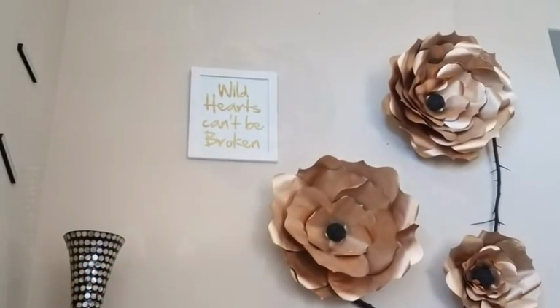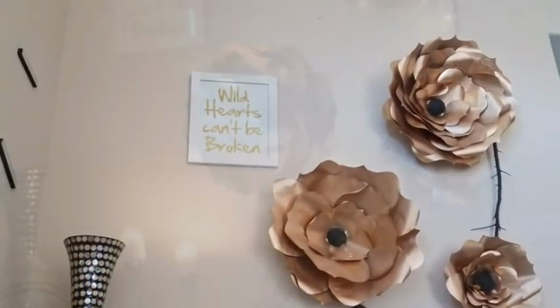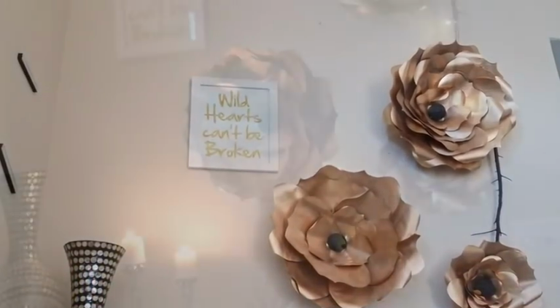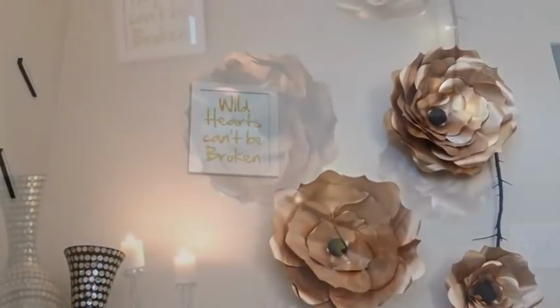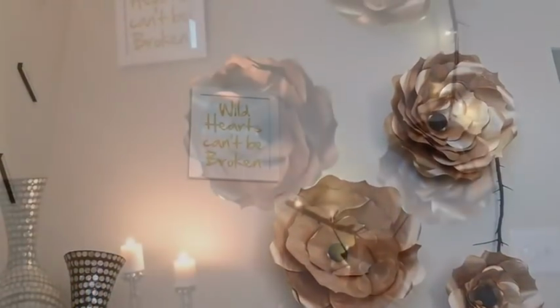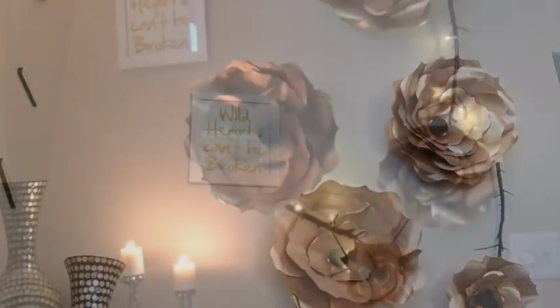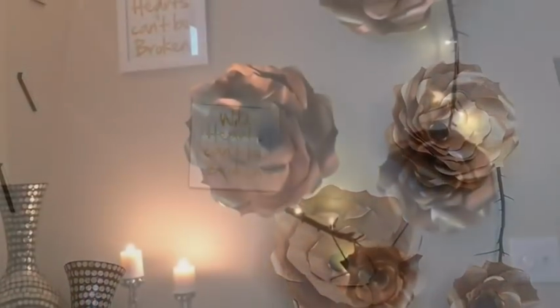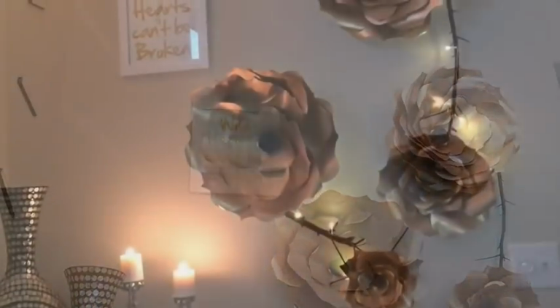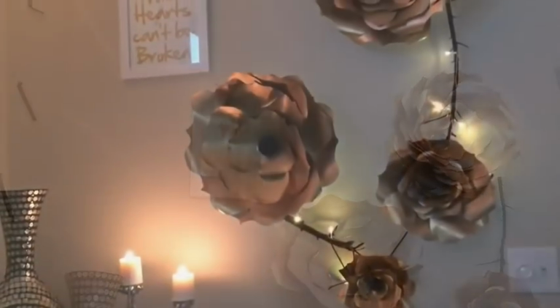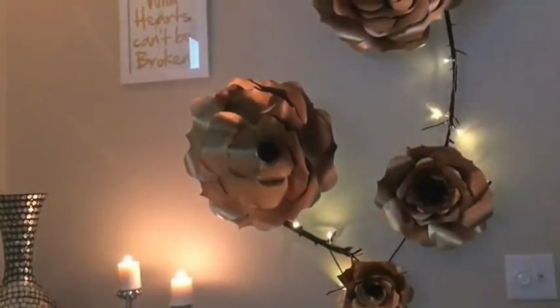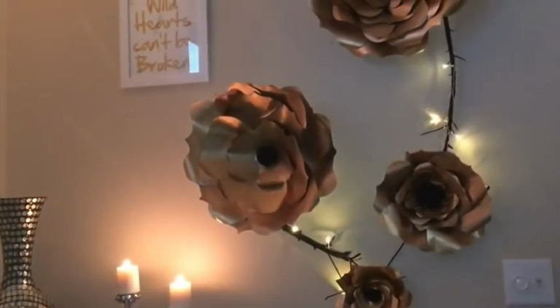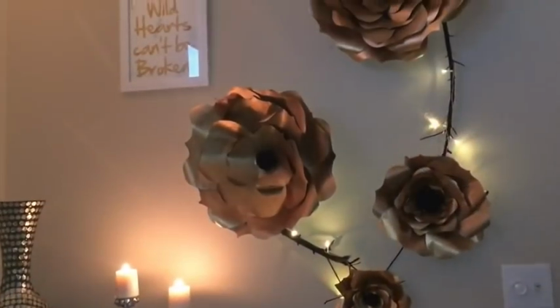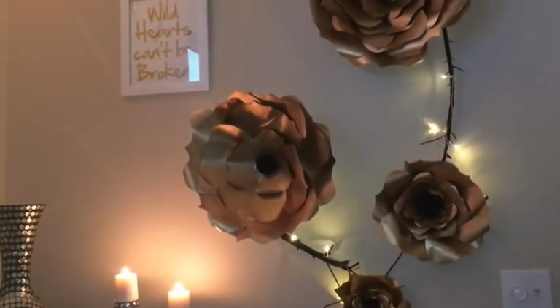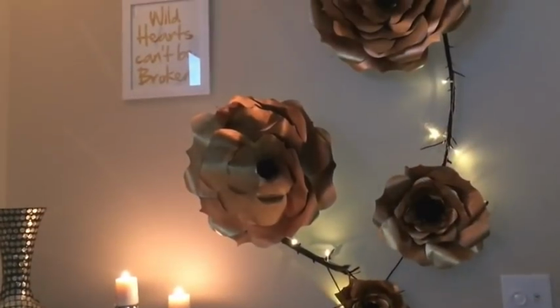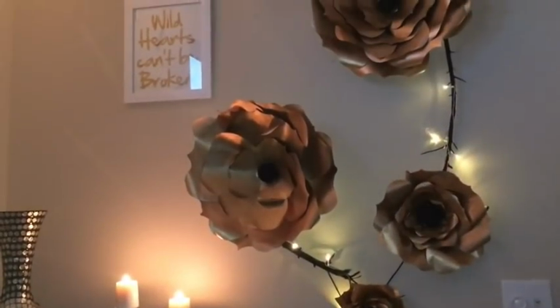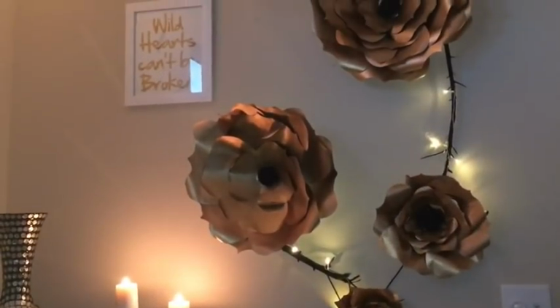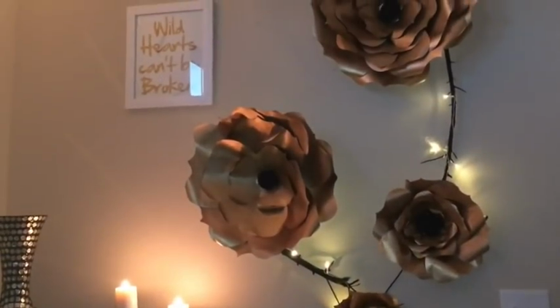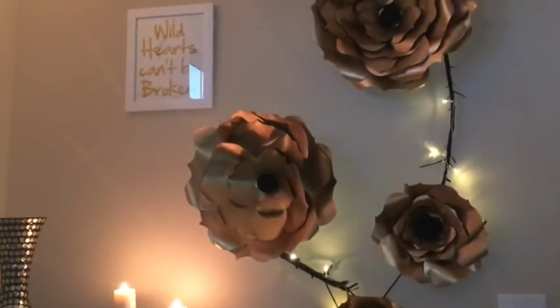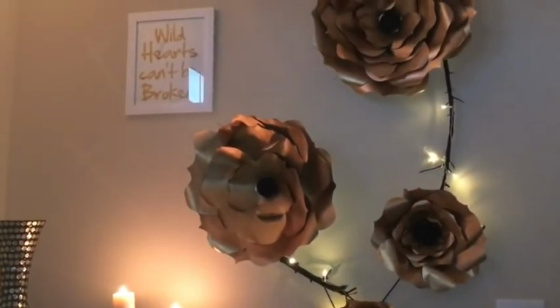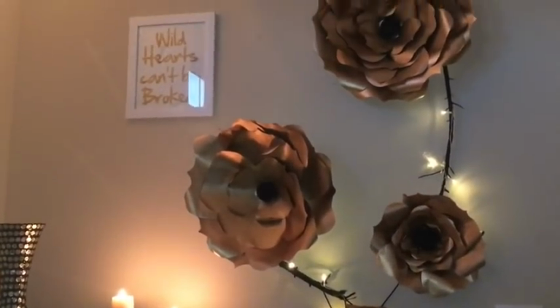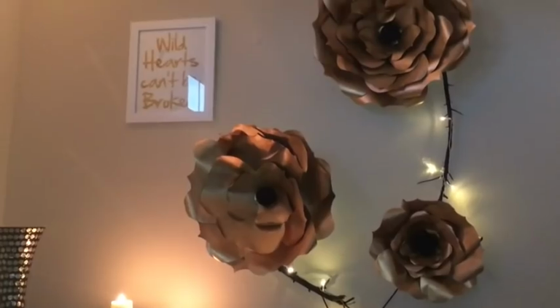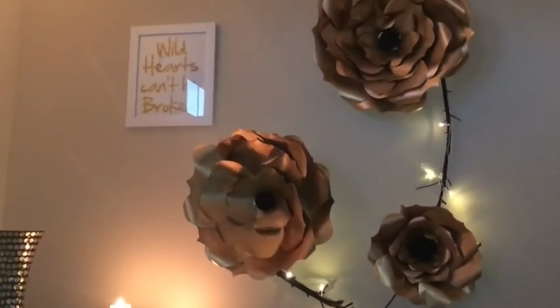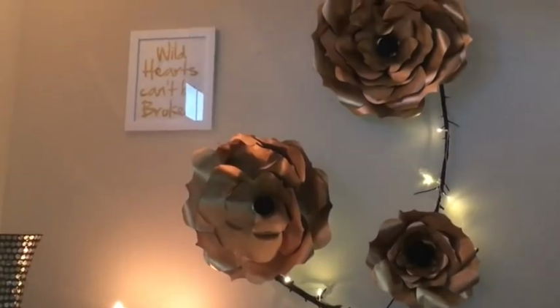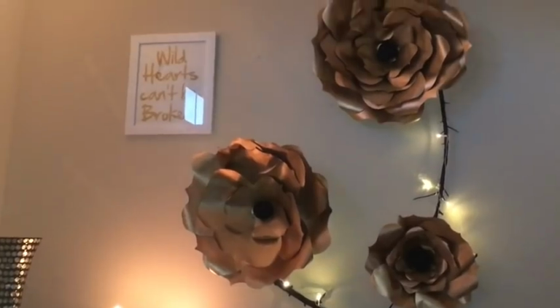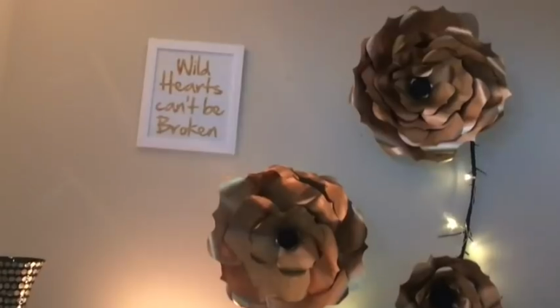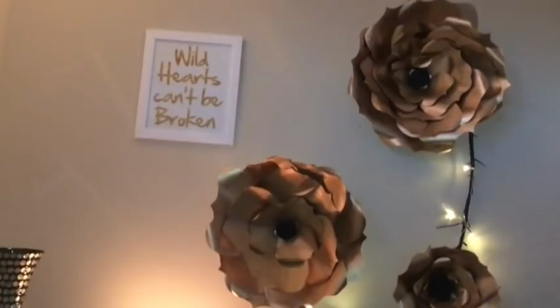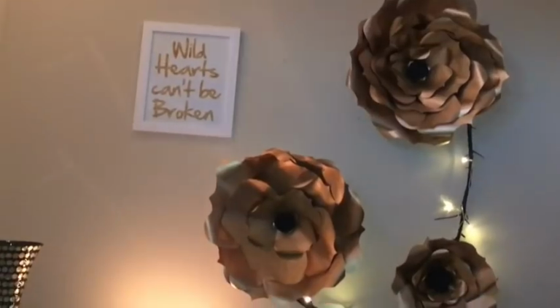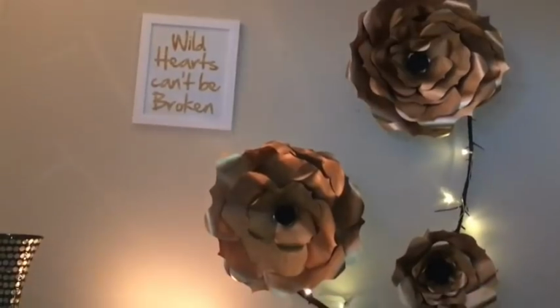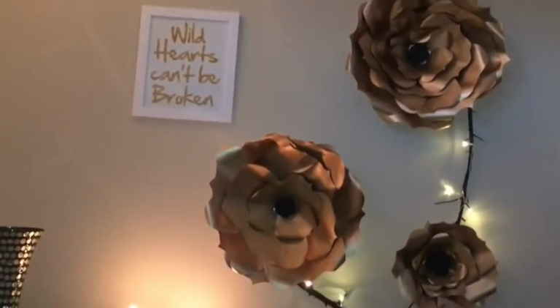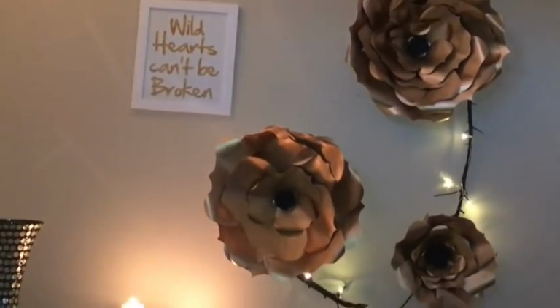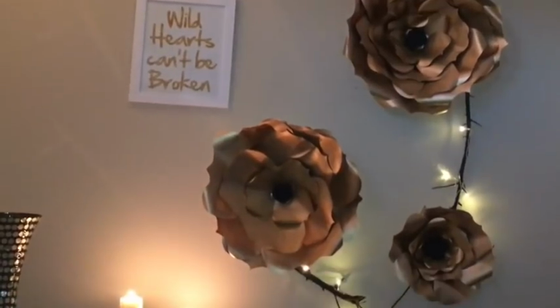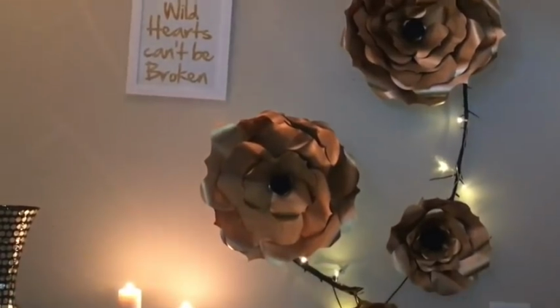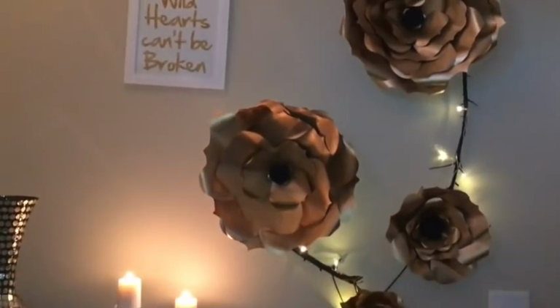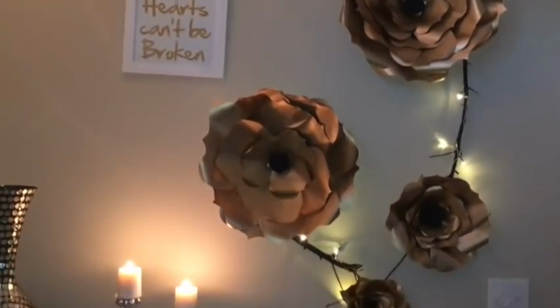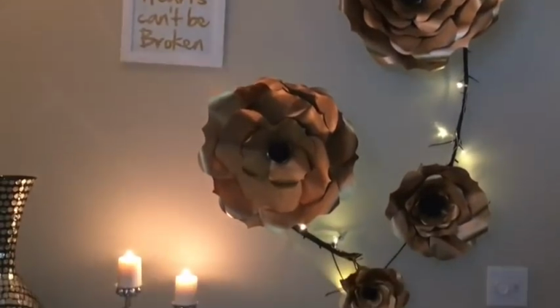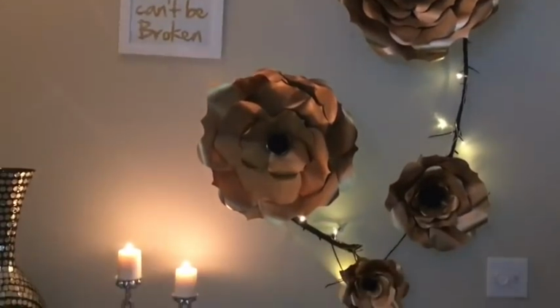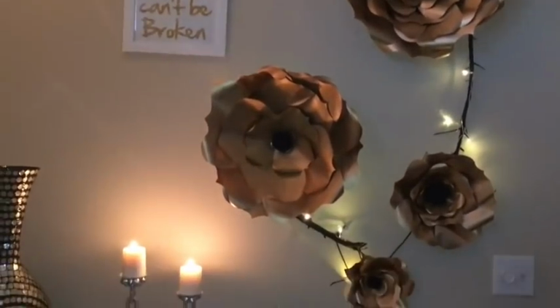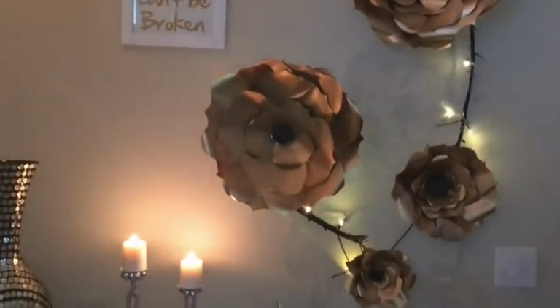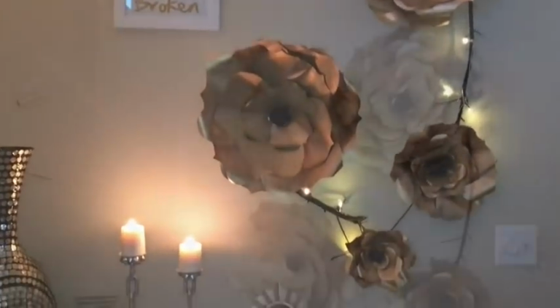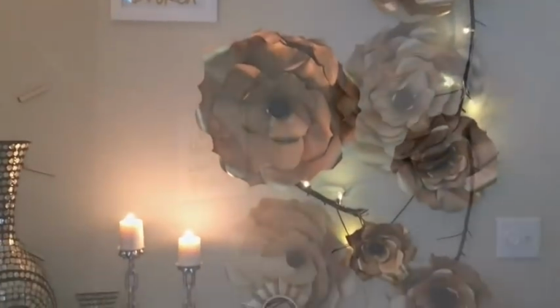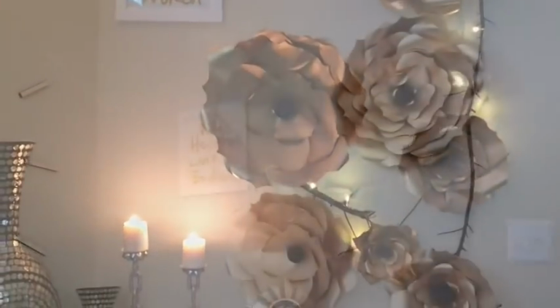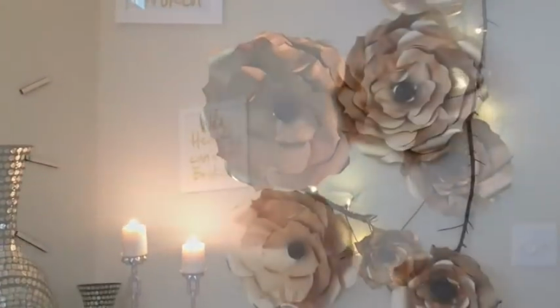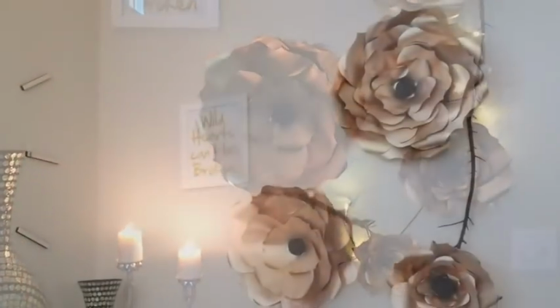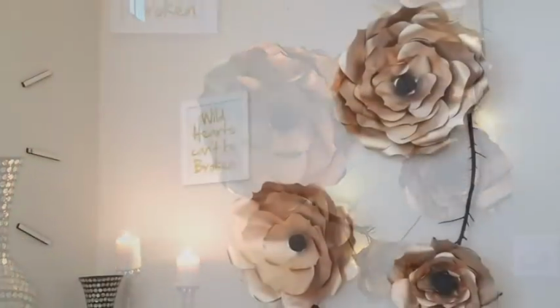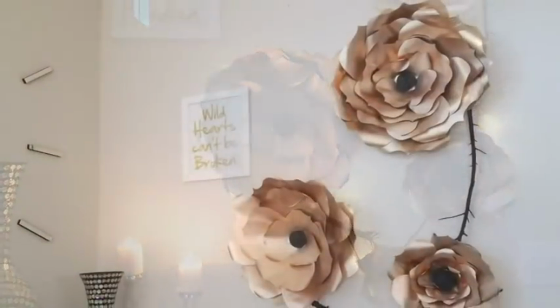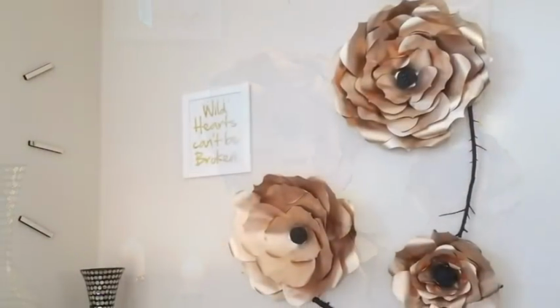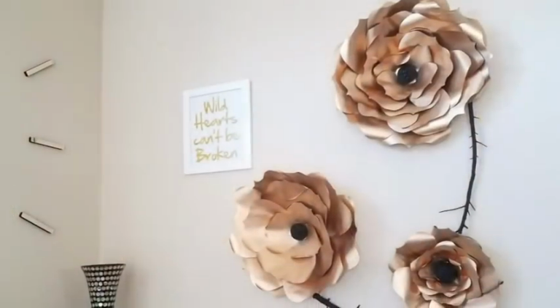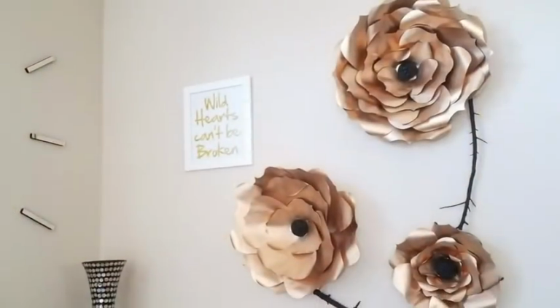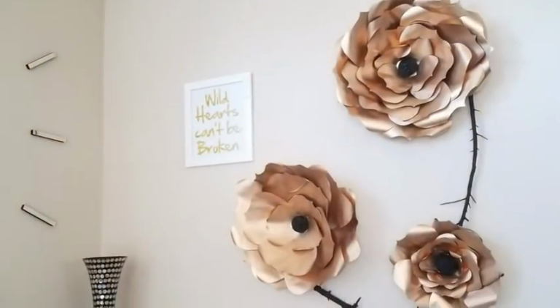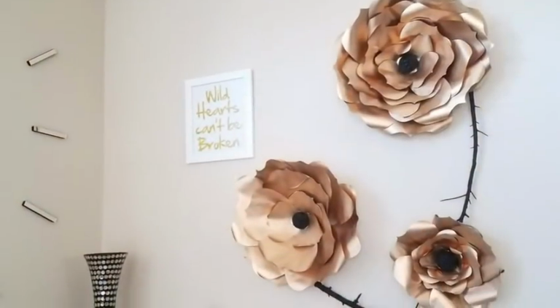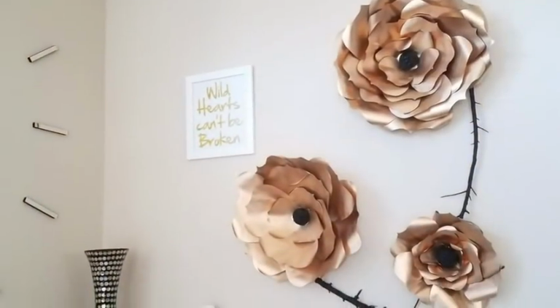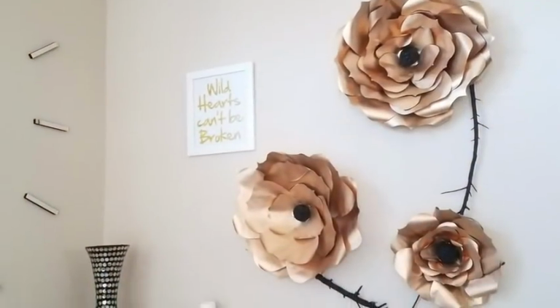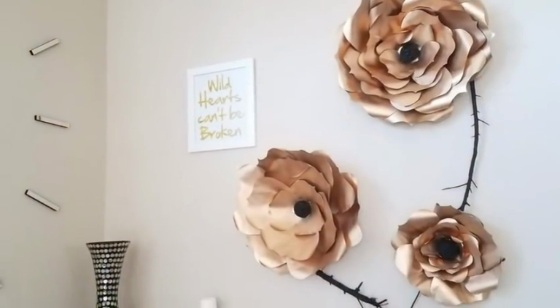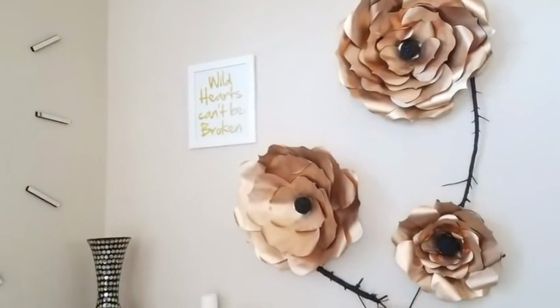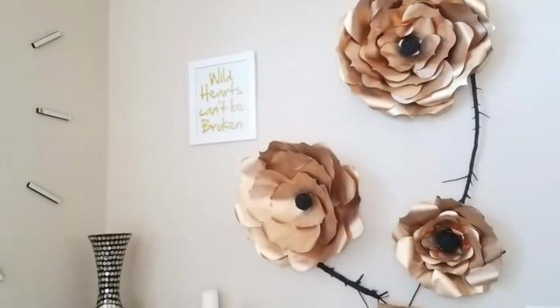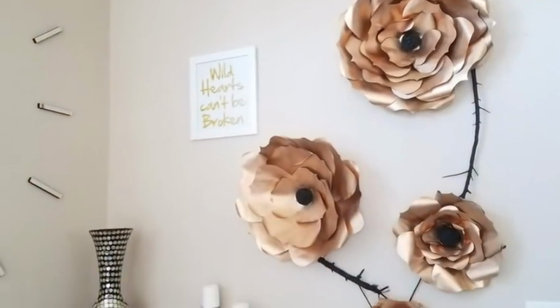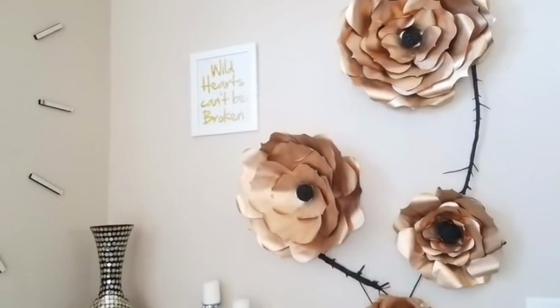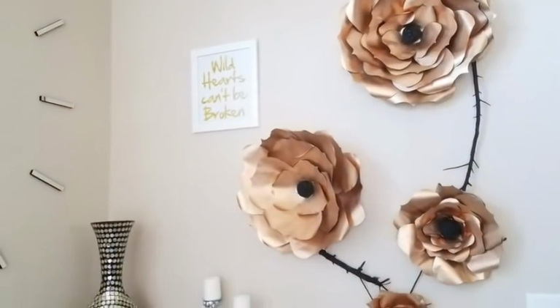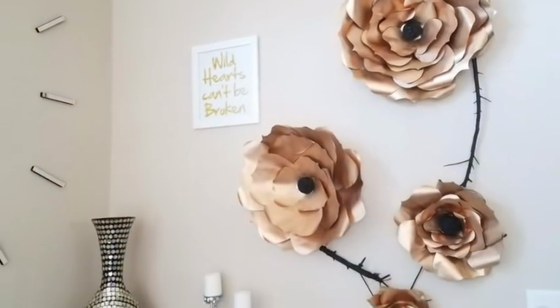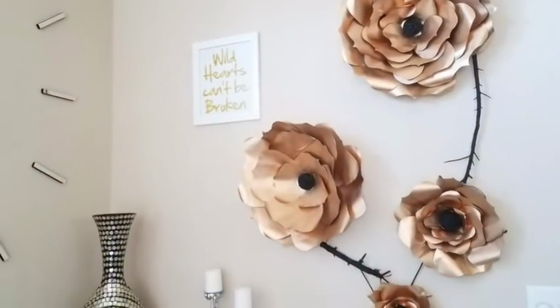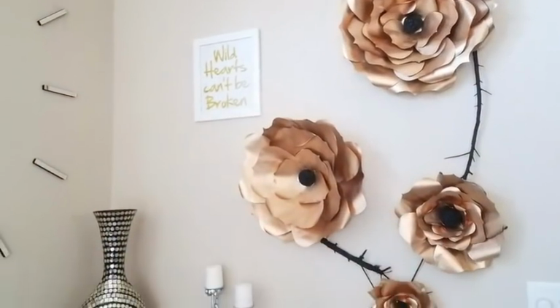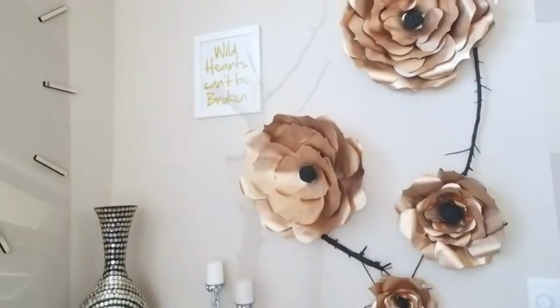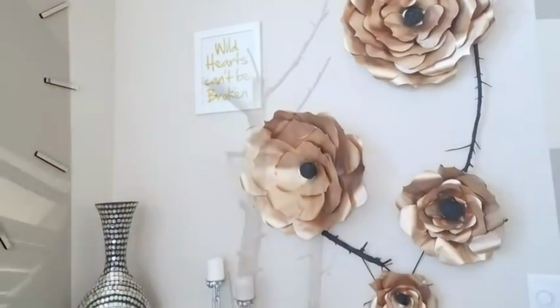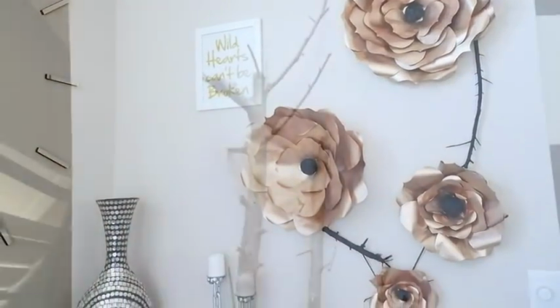These are large metallic flowers that are so pretty and good for any wall decor, and I want to share with you guys how I made it.